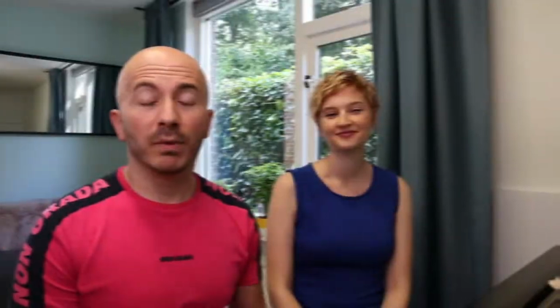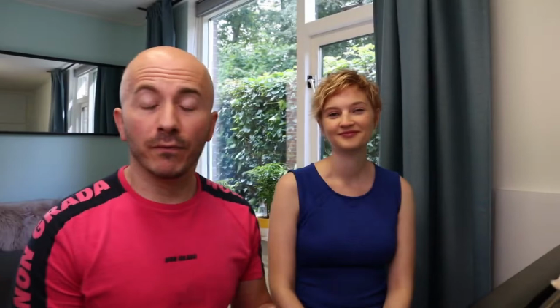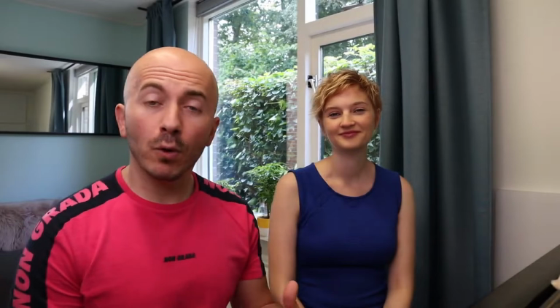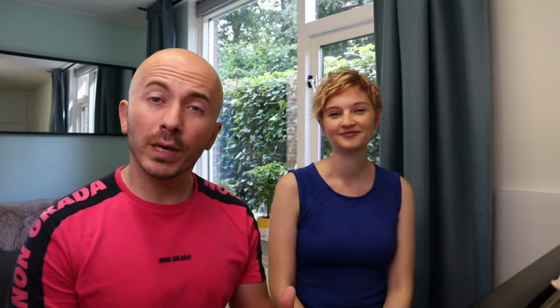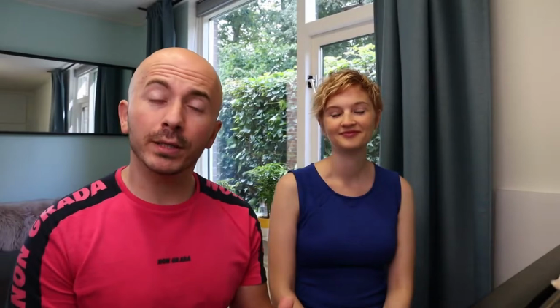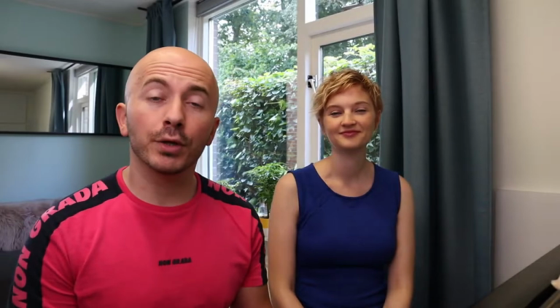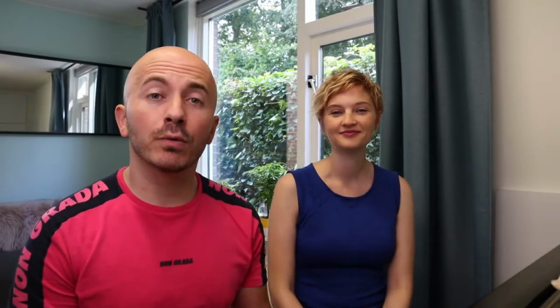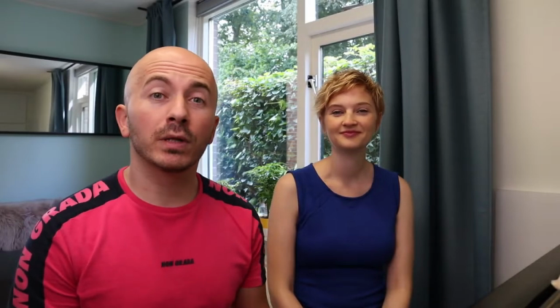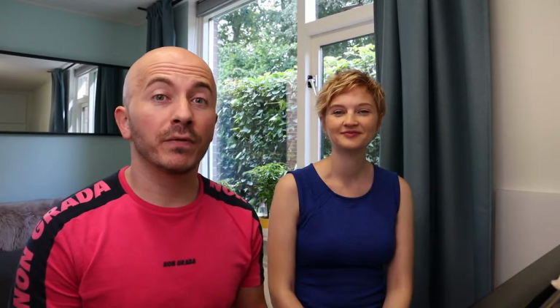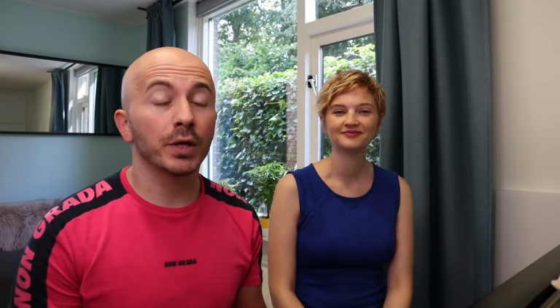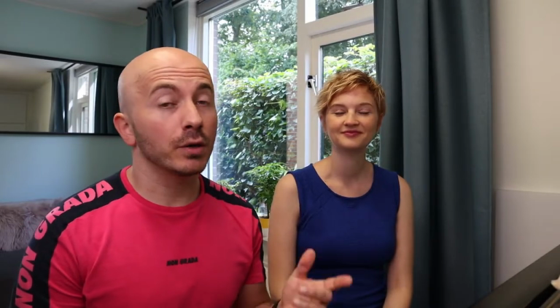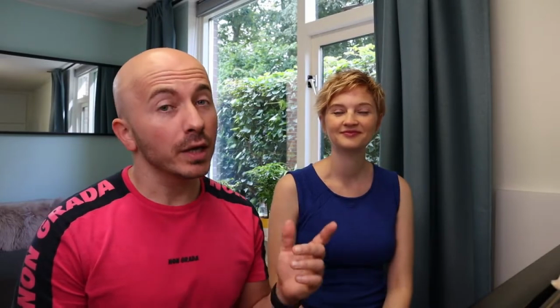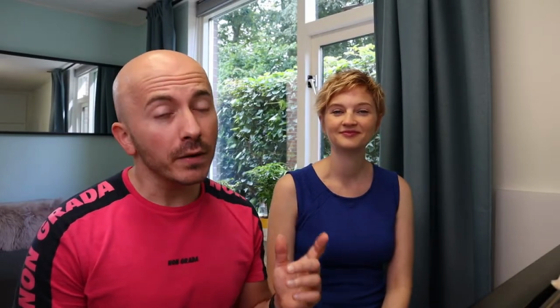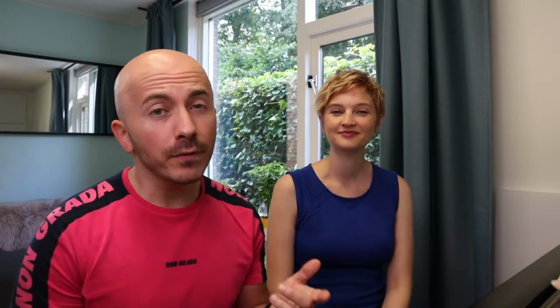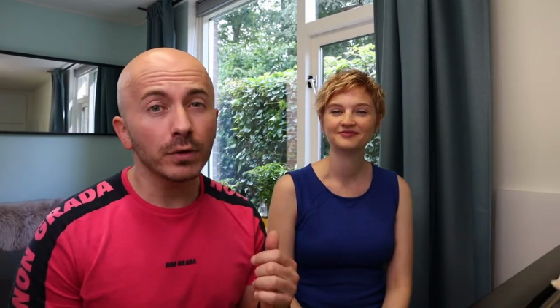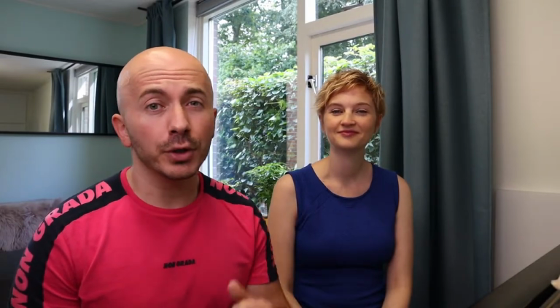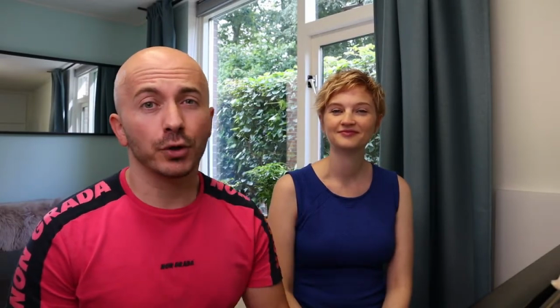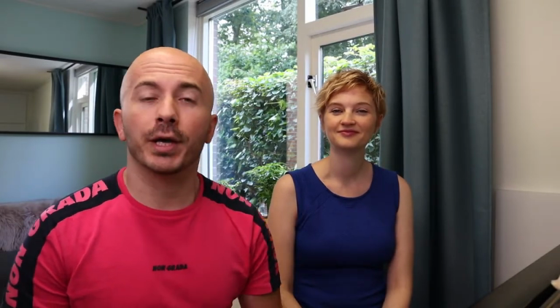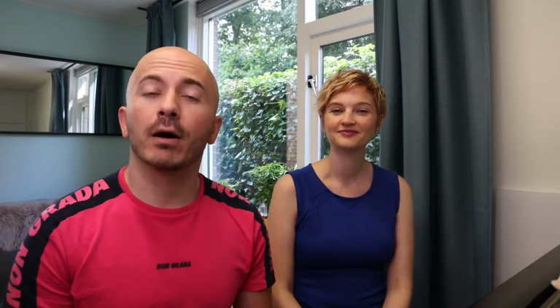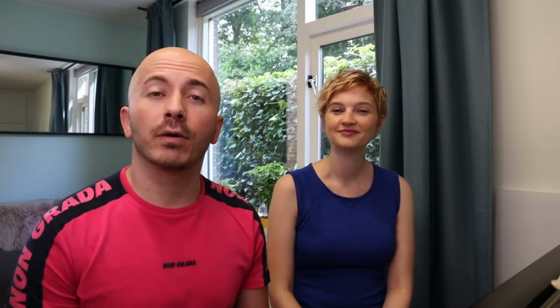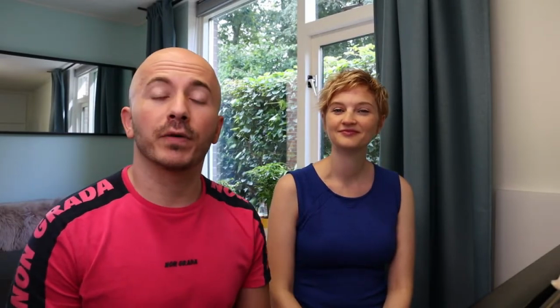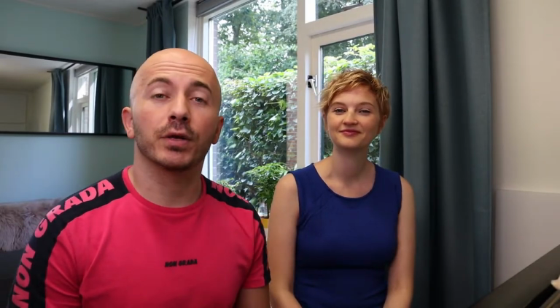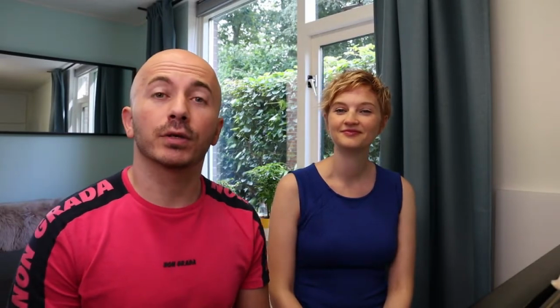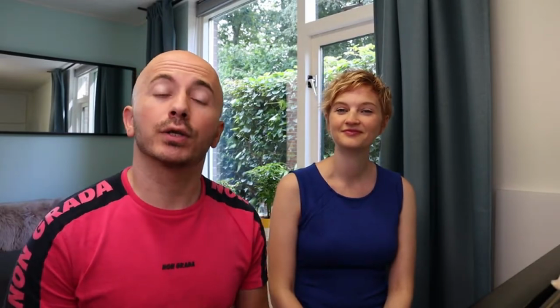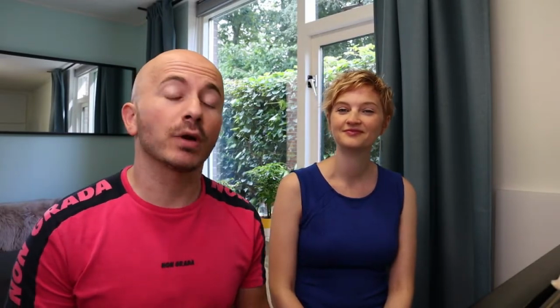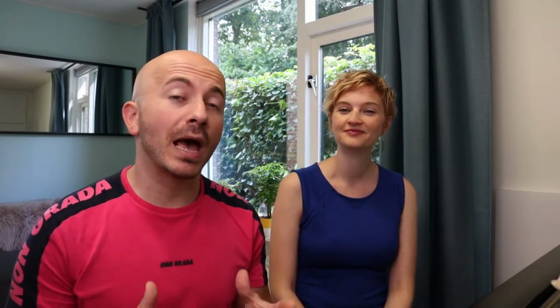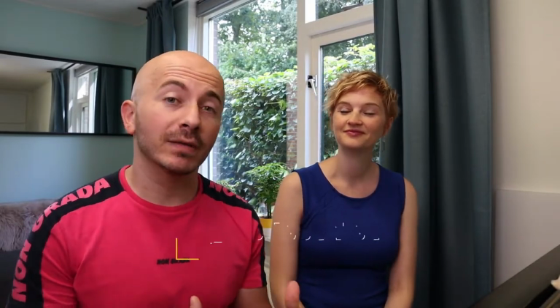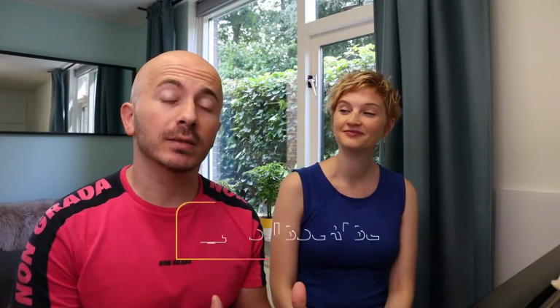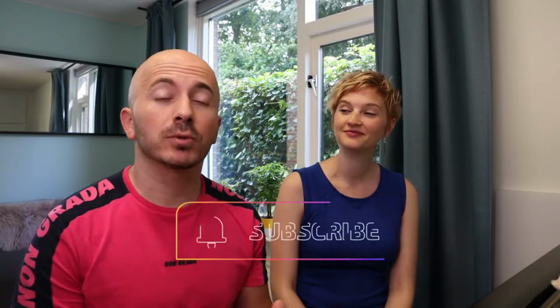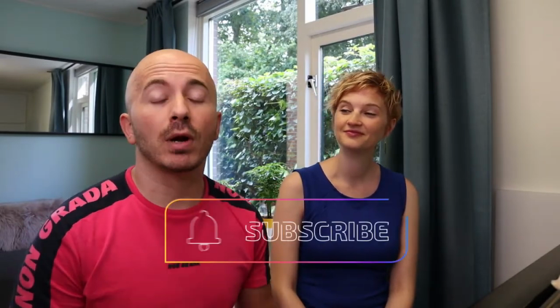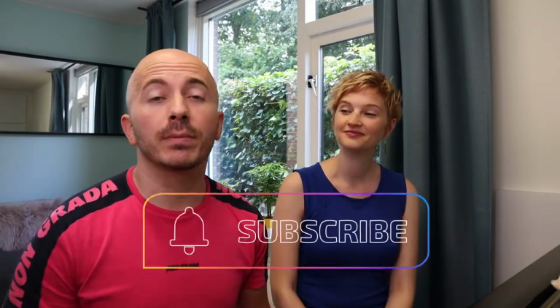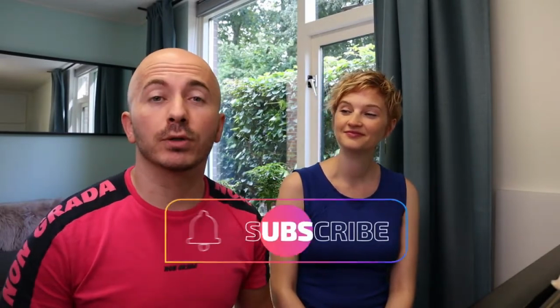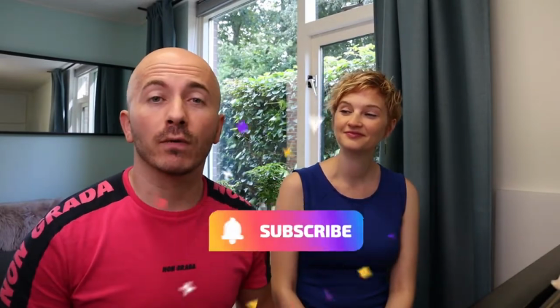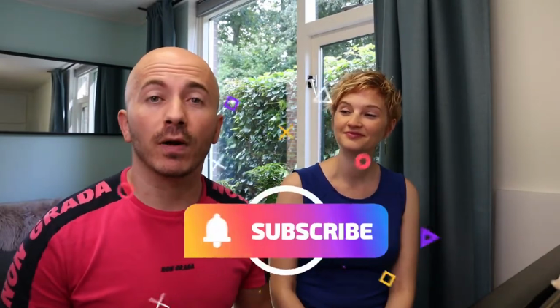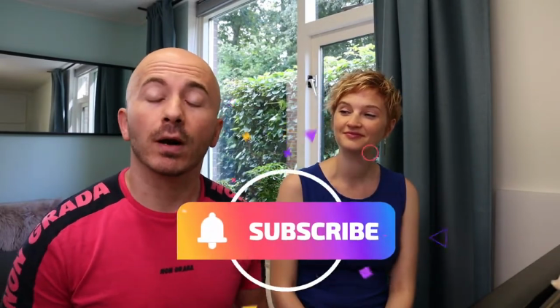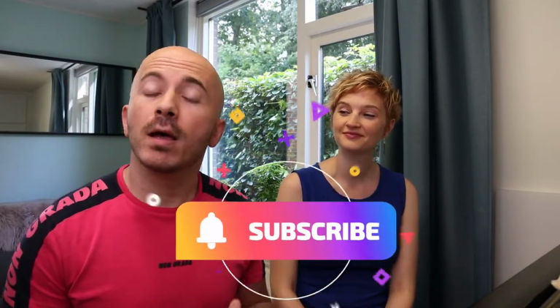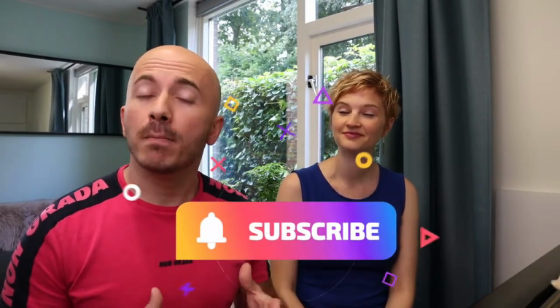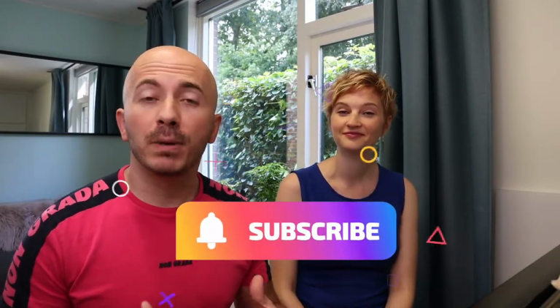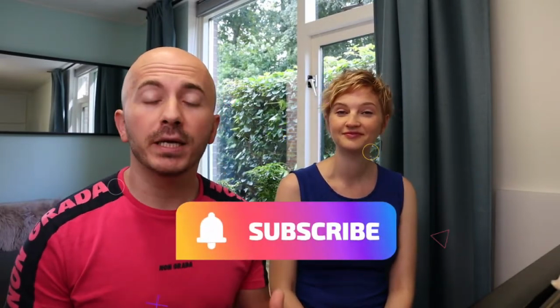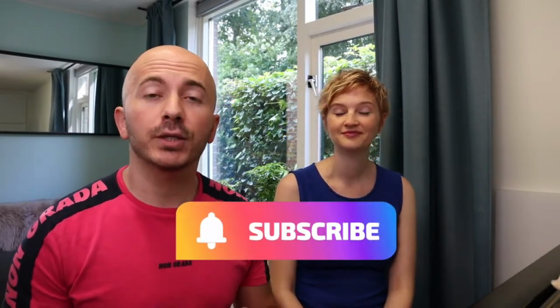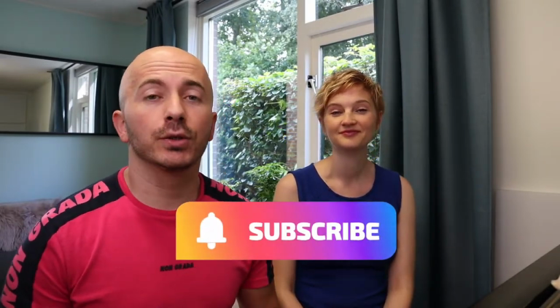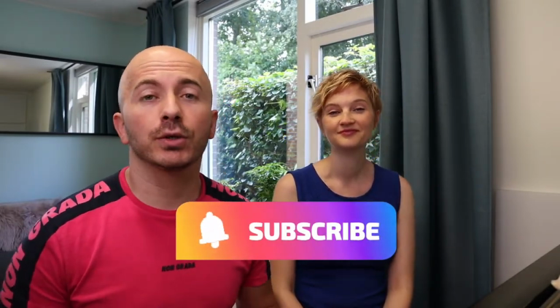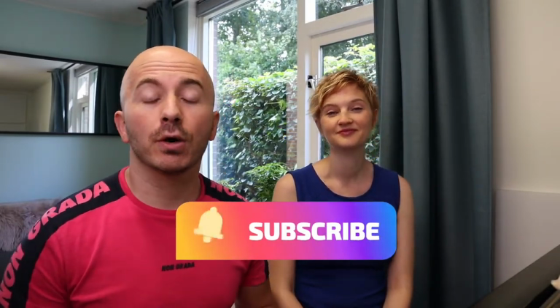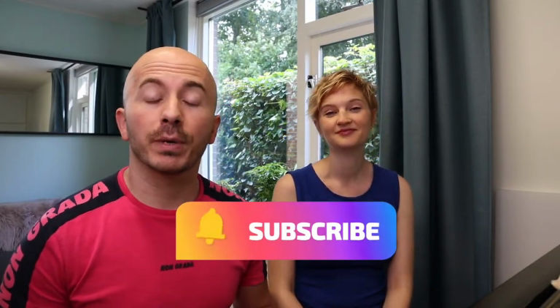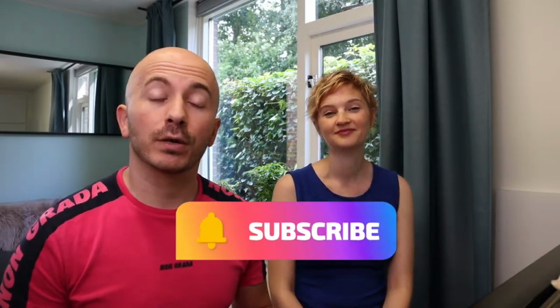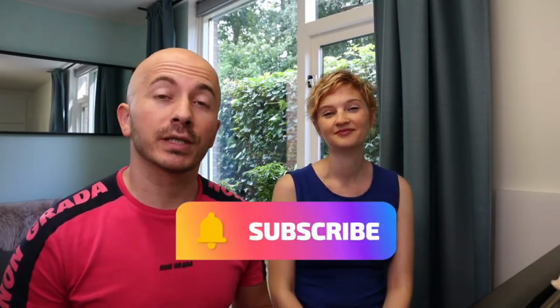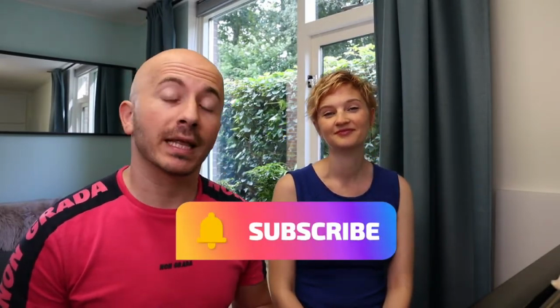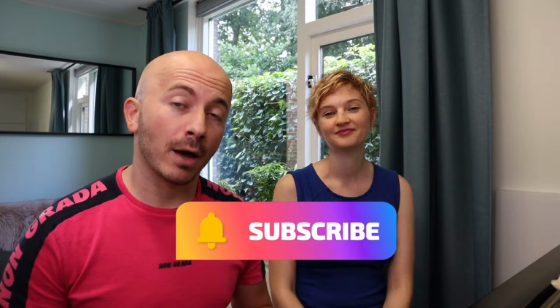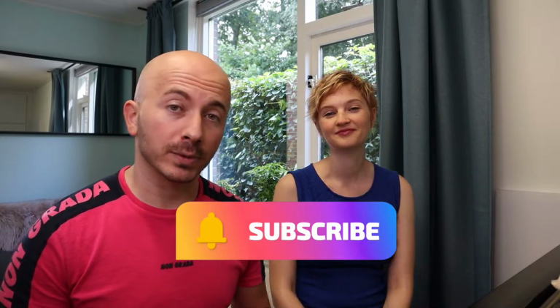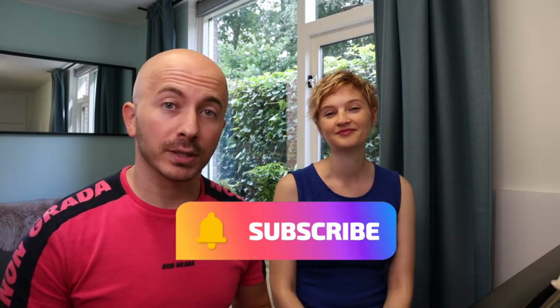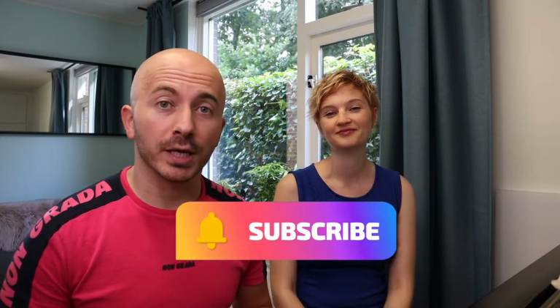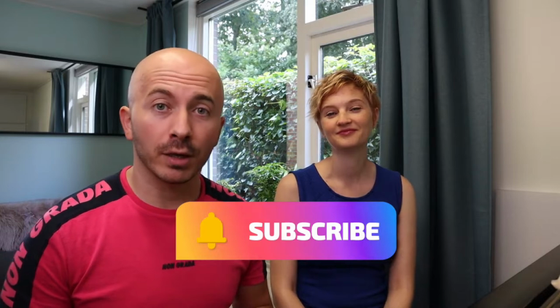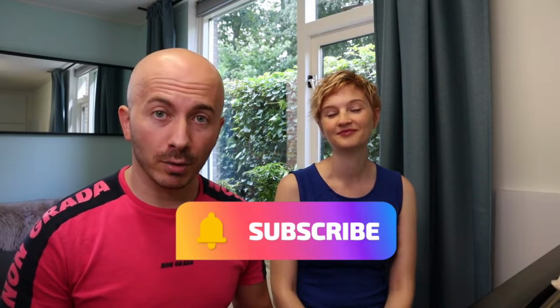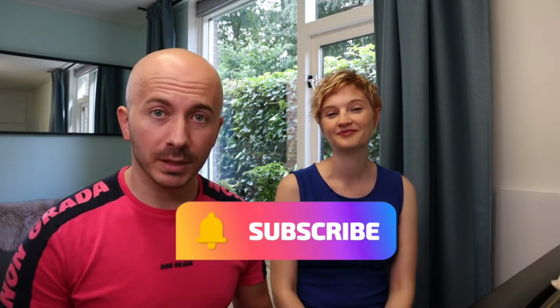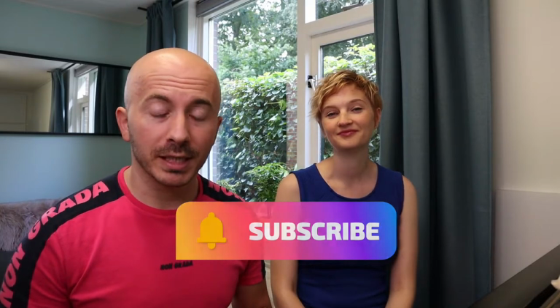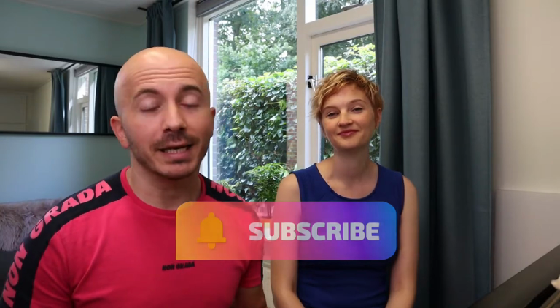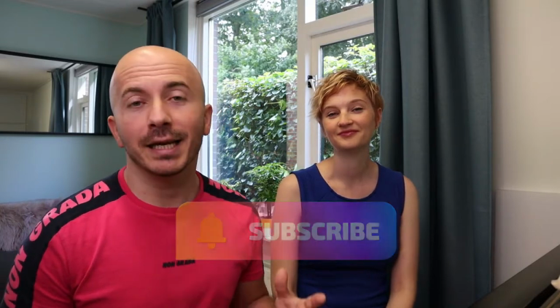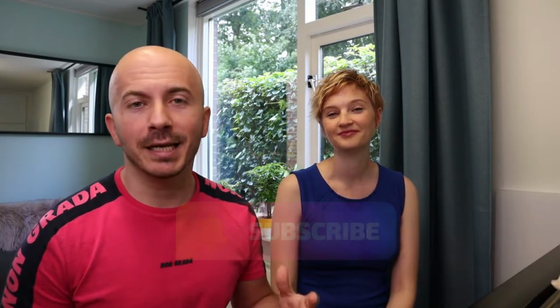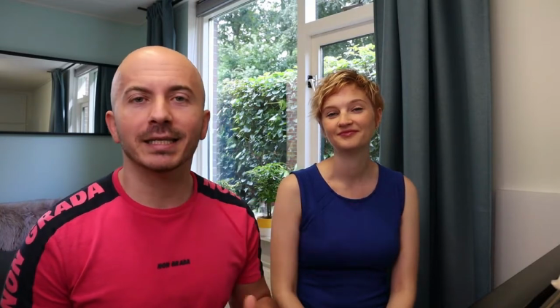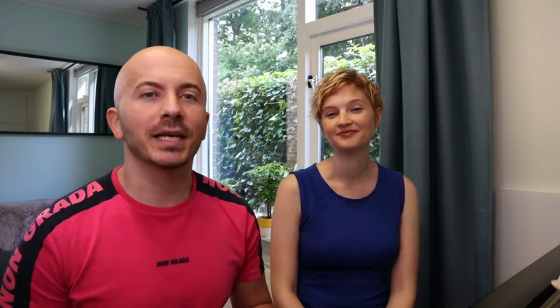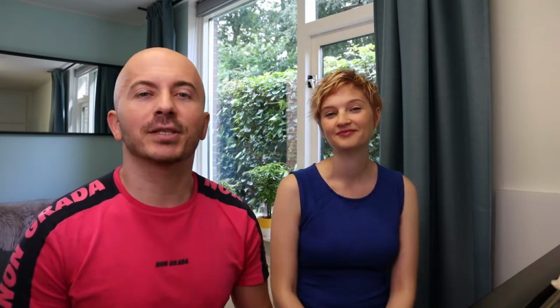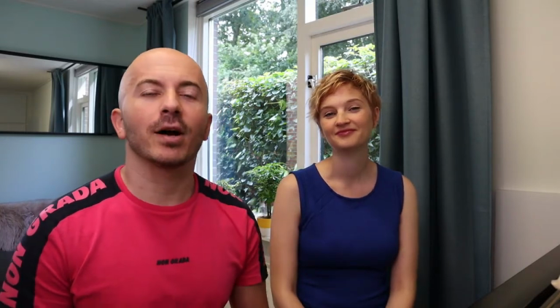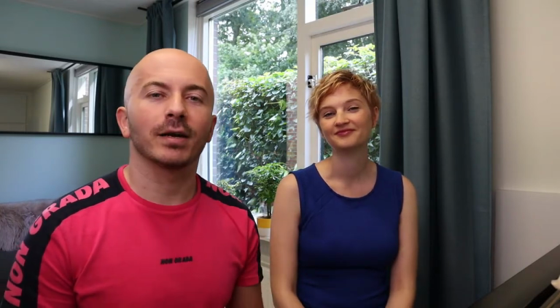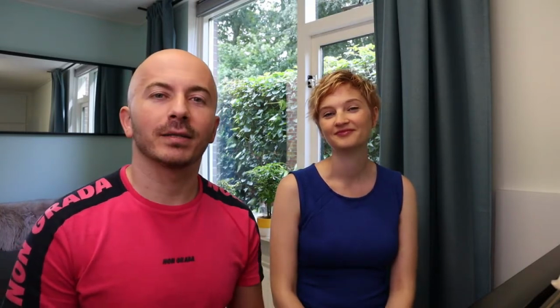Before we continue with the video, if you're enjoying our videos and you haven't subscribed so far, please do so because that helps us enormously. Let's get started.